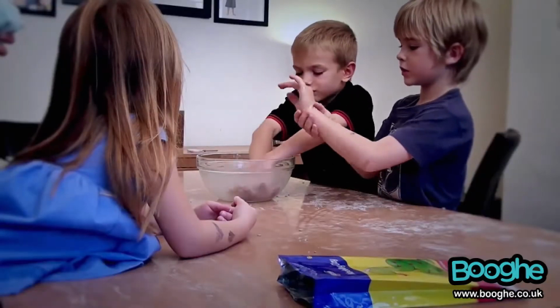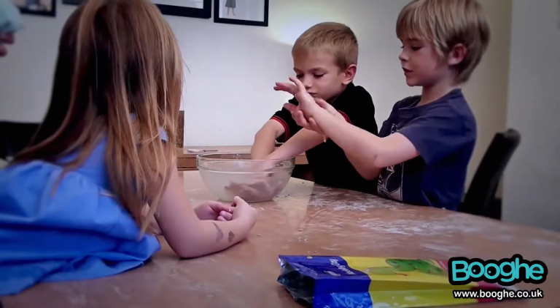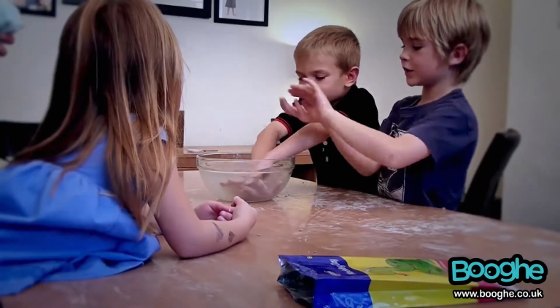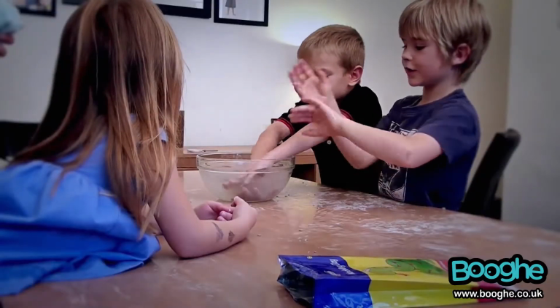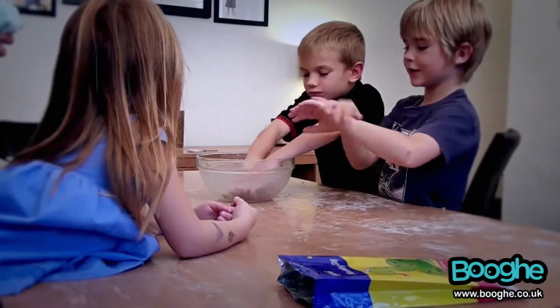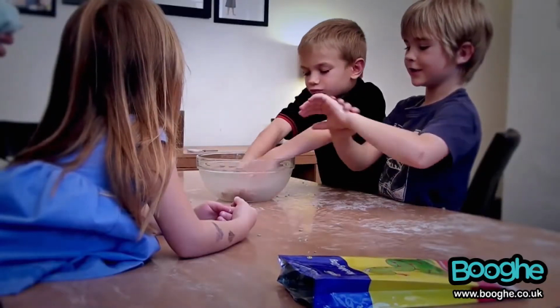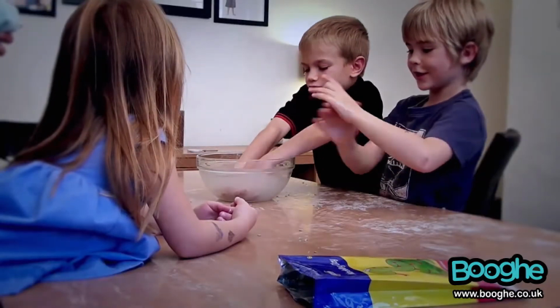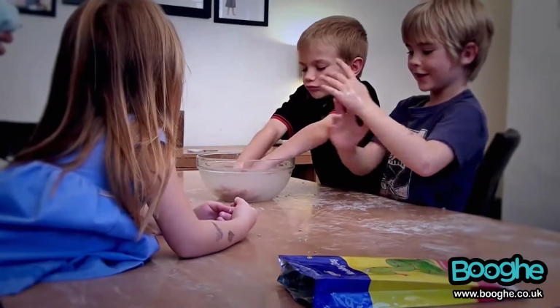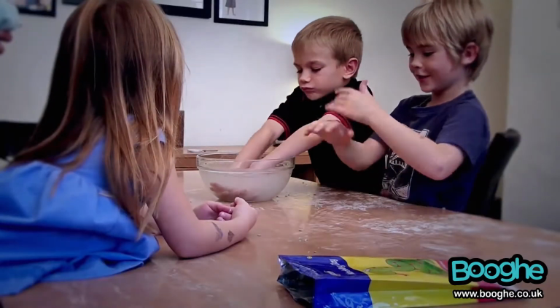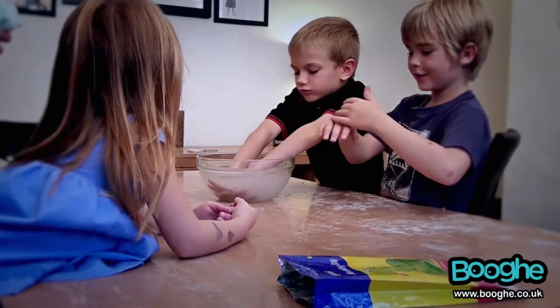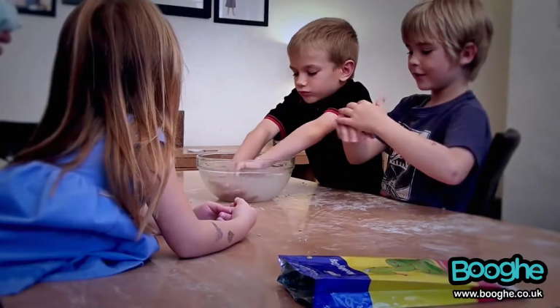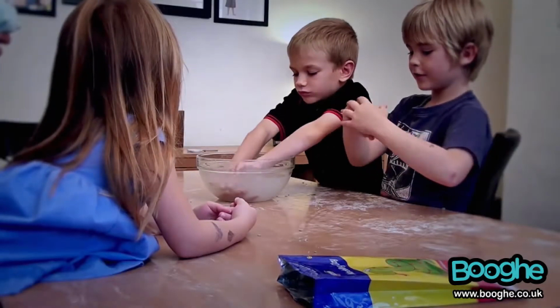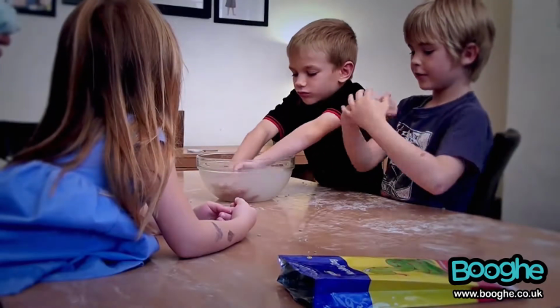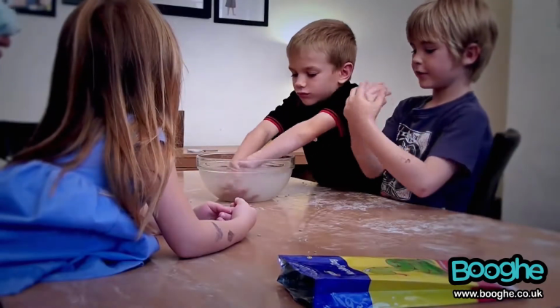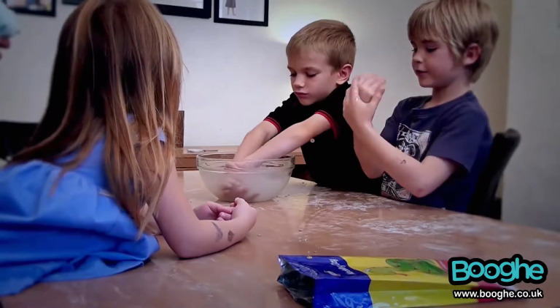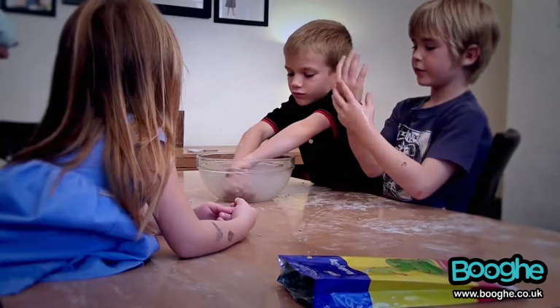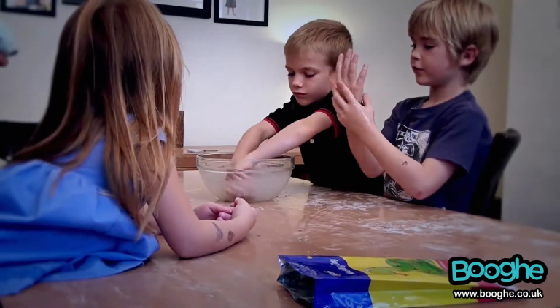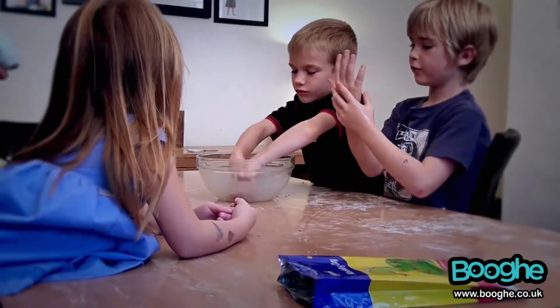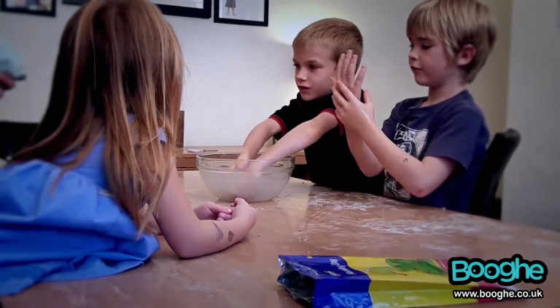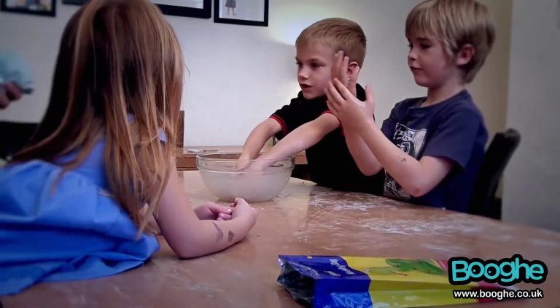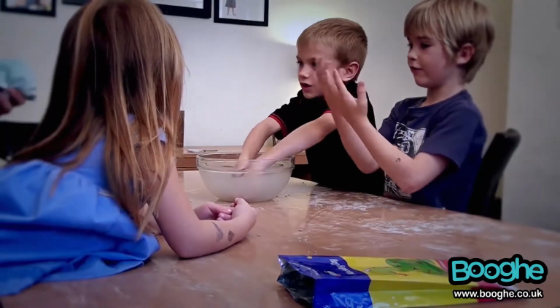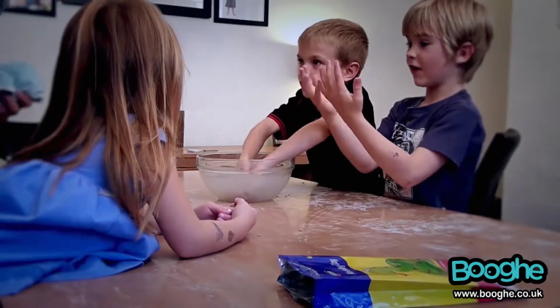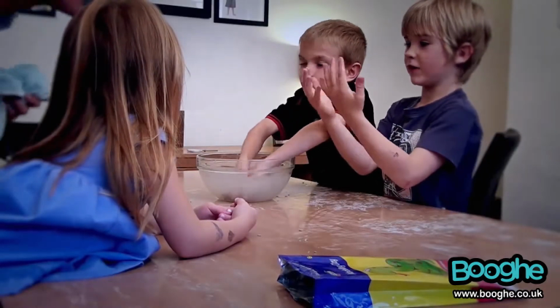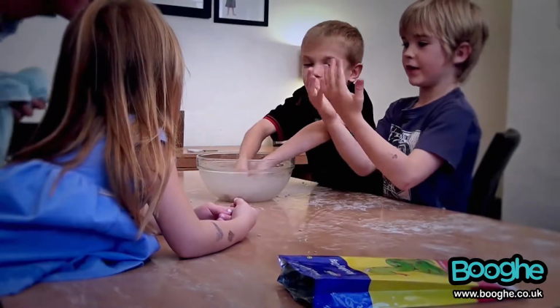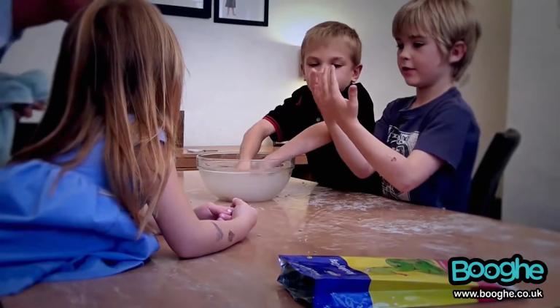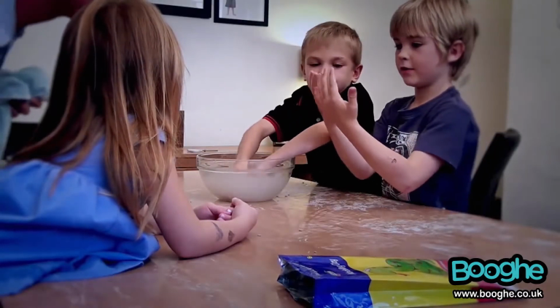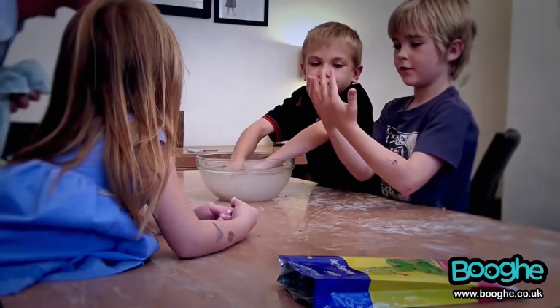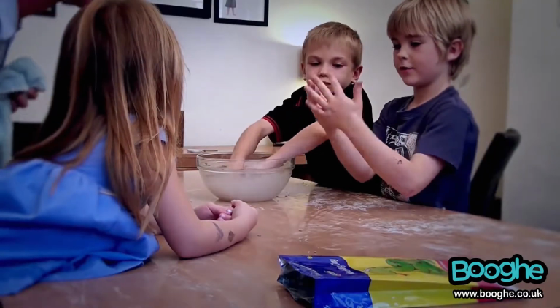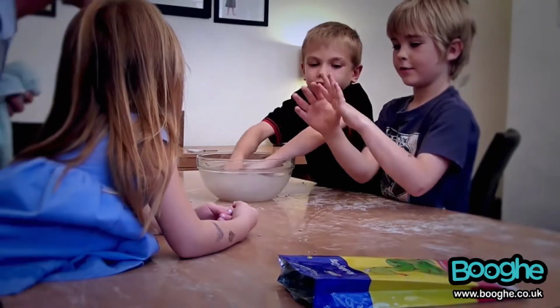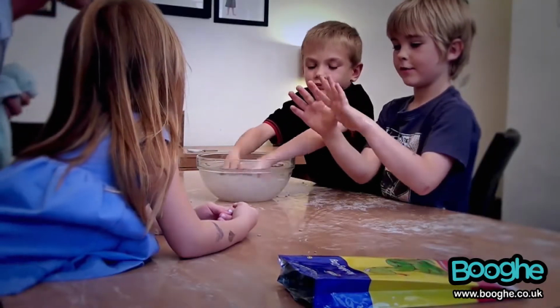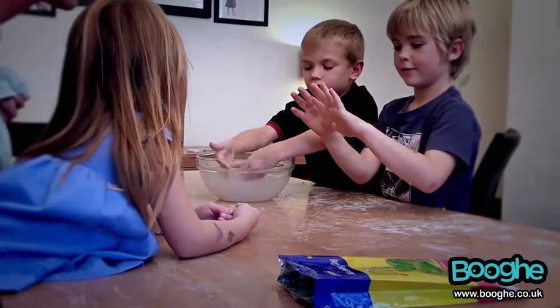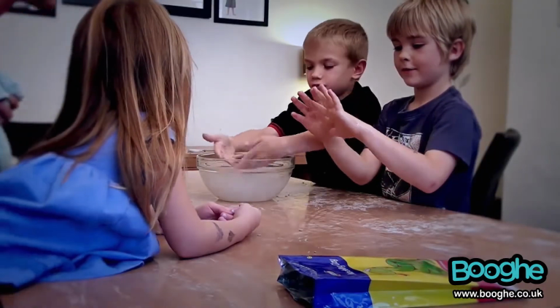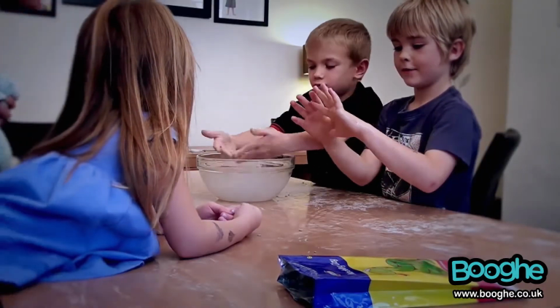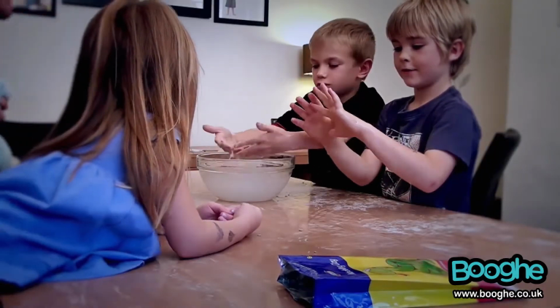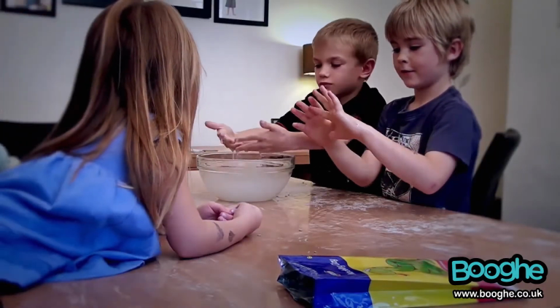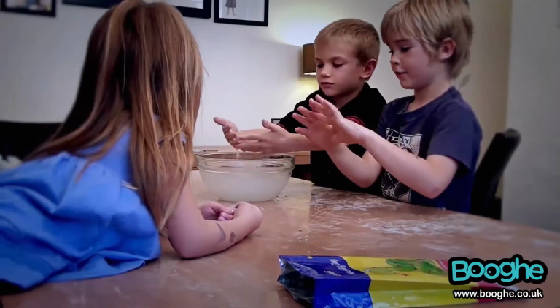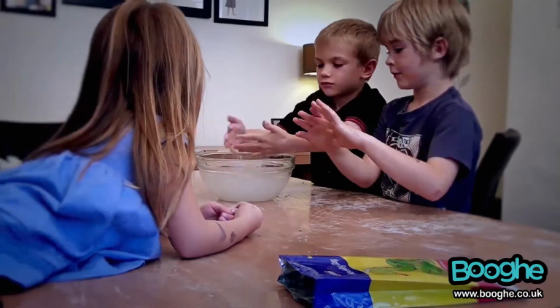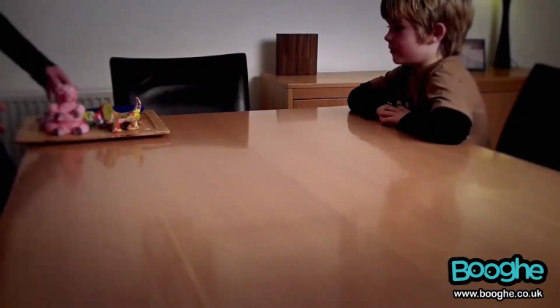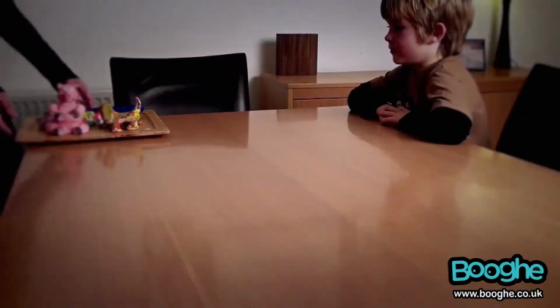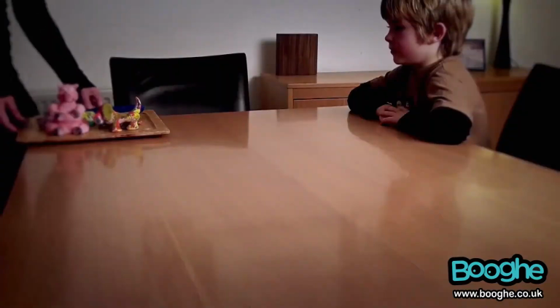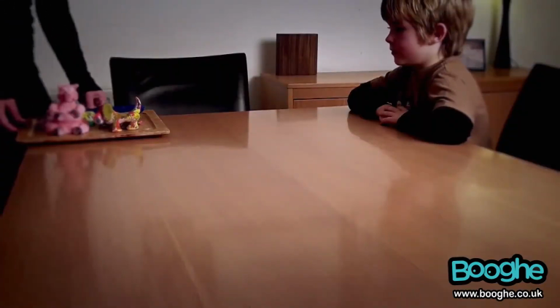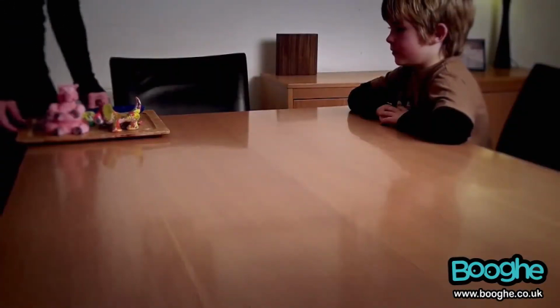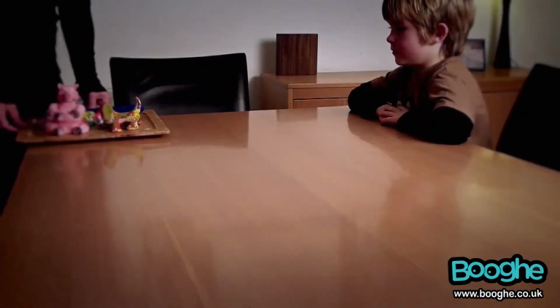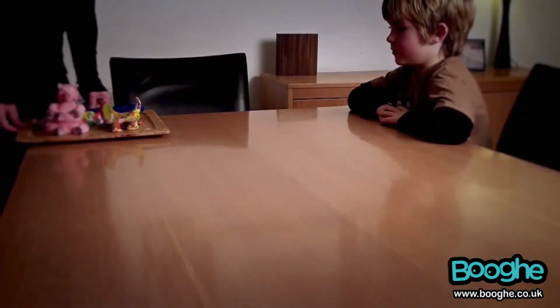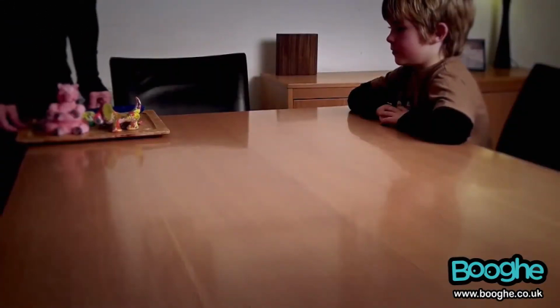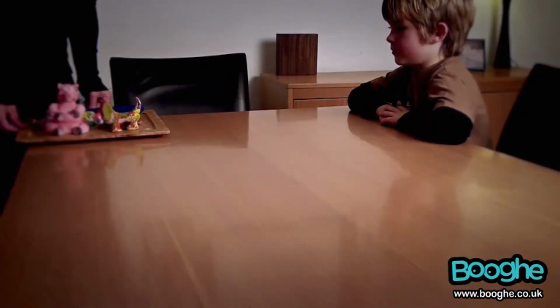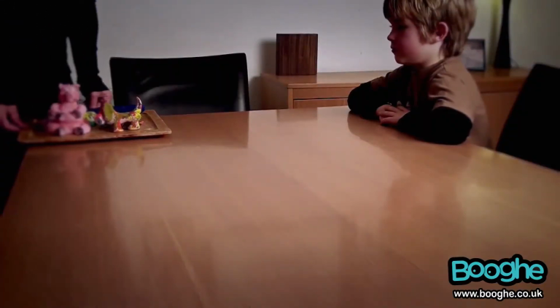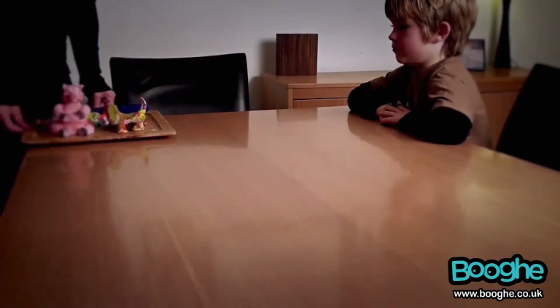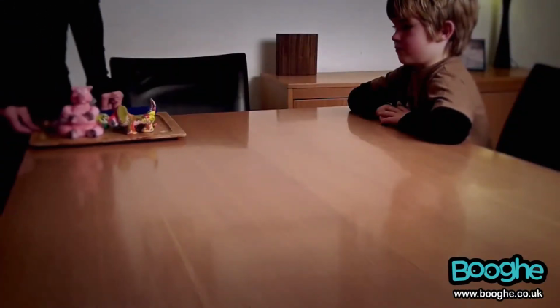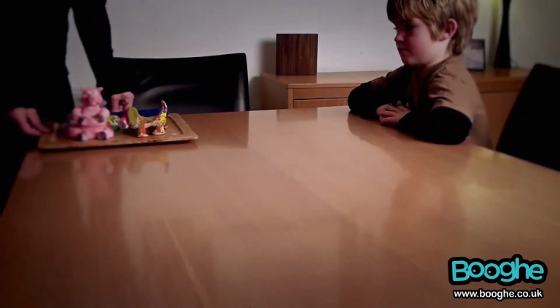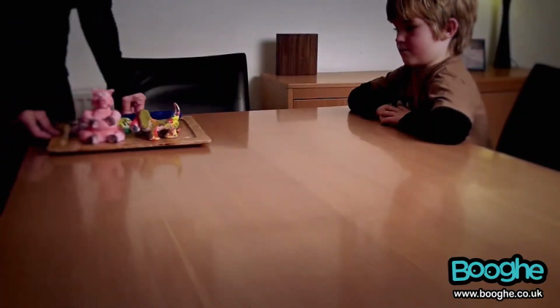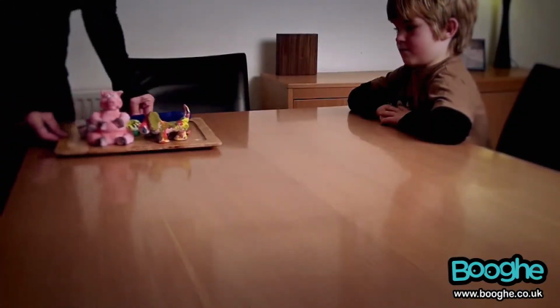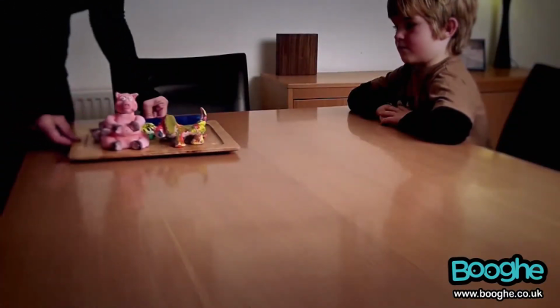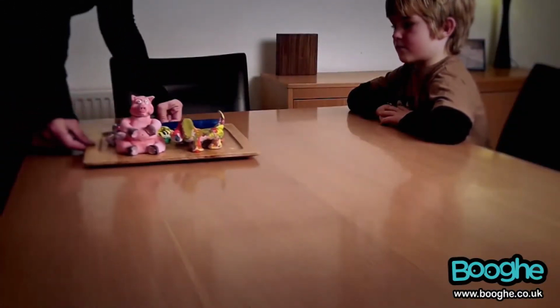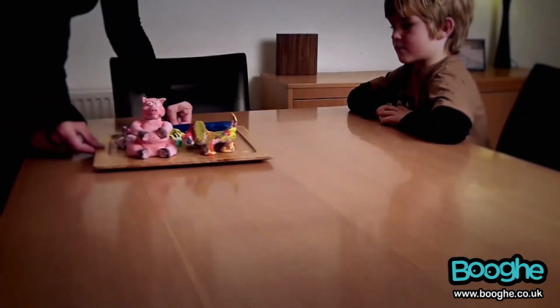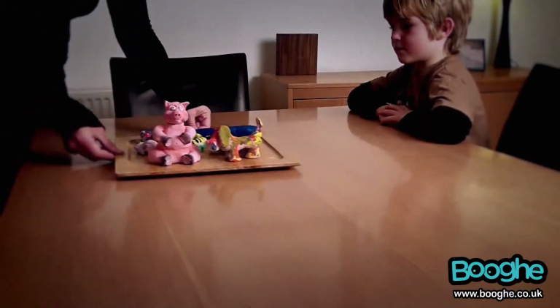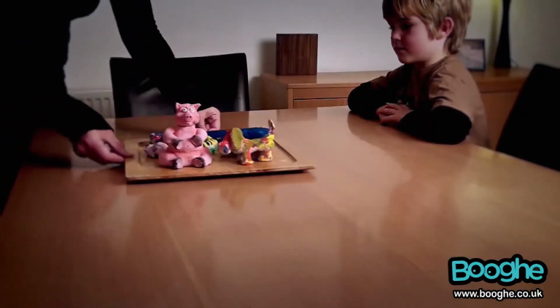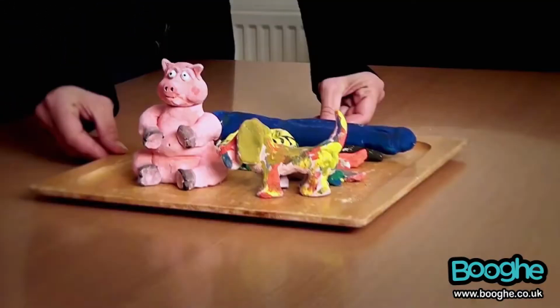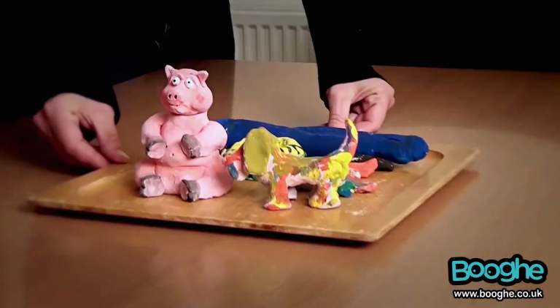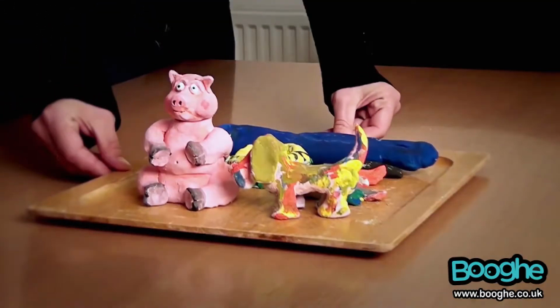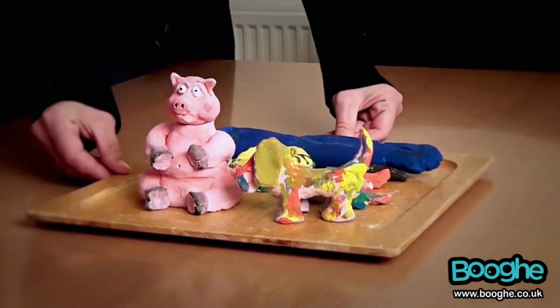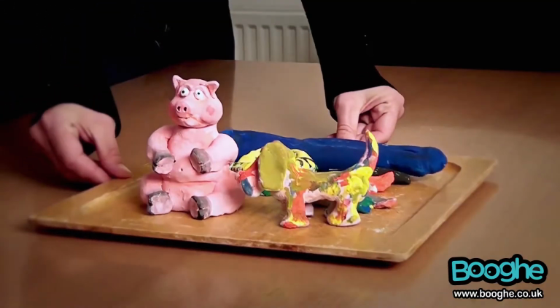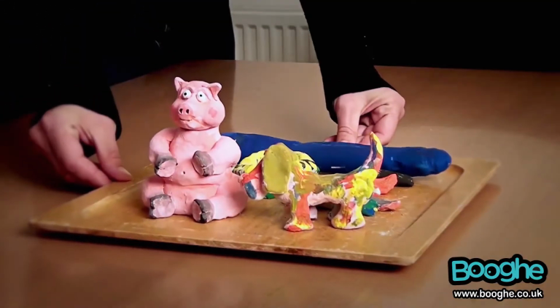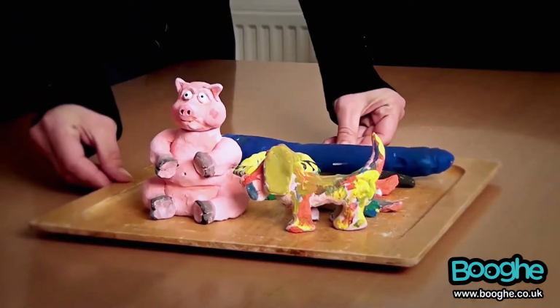Did it come off easy? Very. Is our creations all painted? Meh.